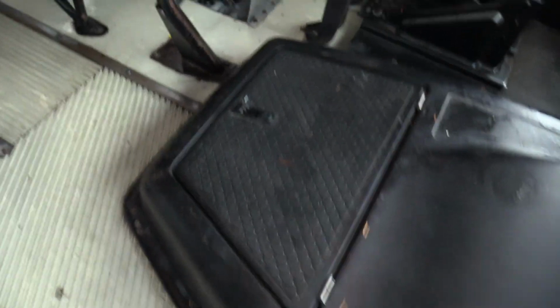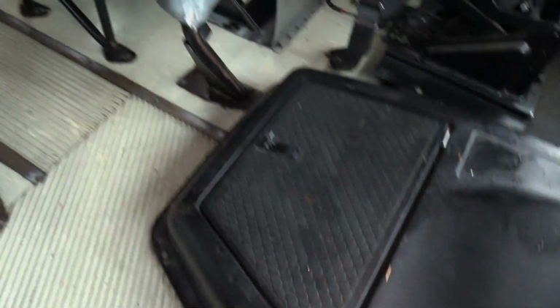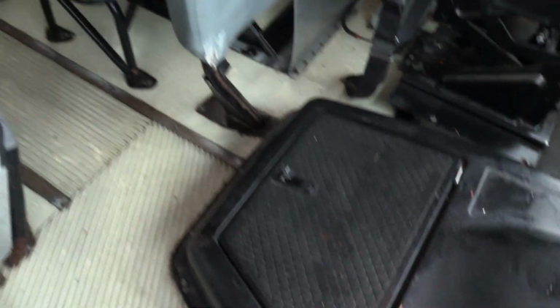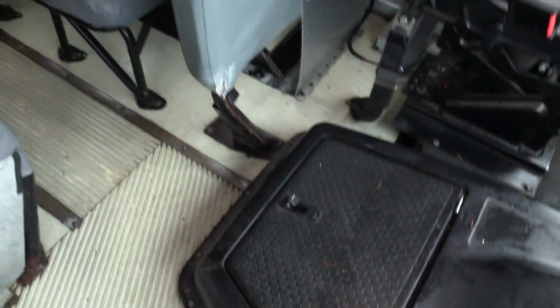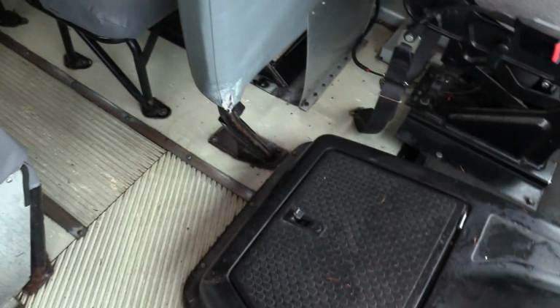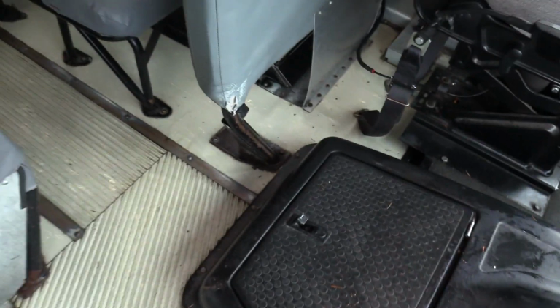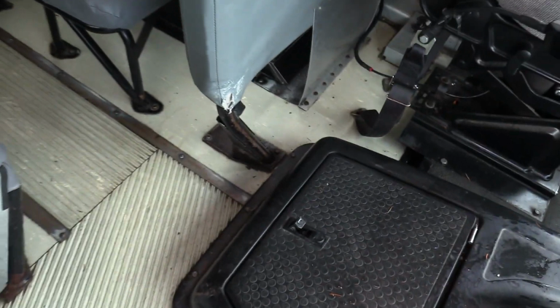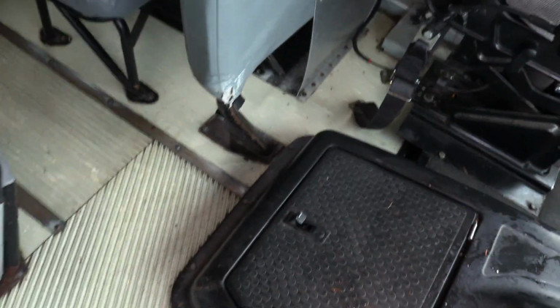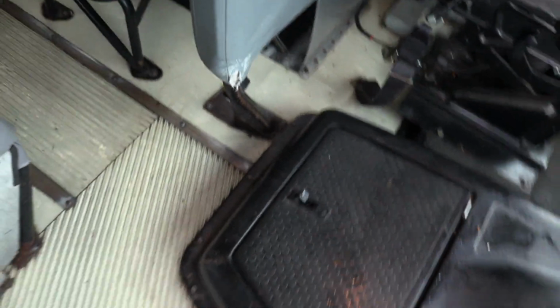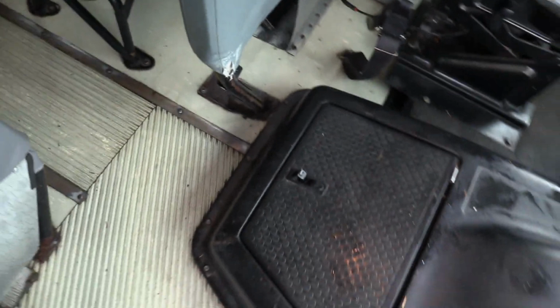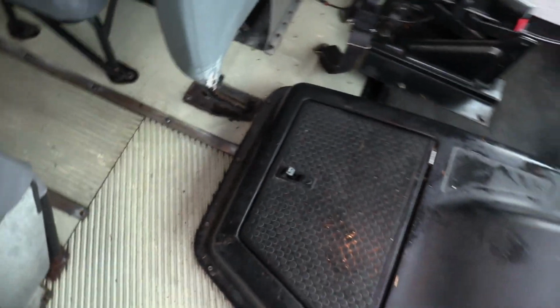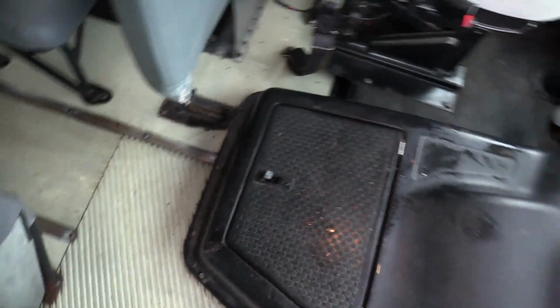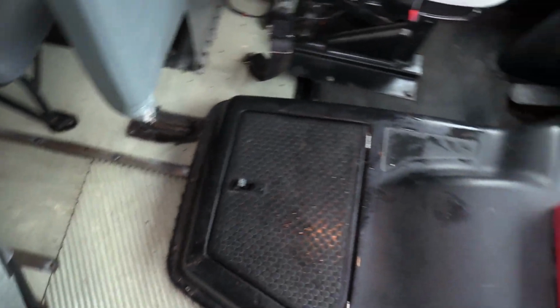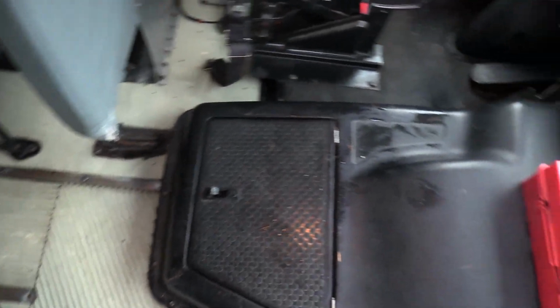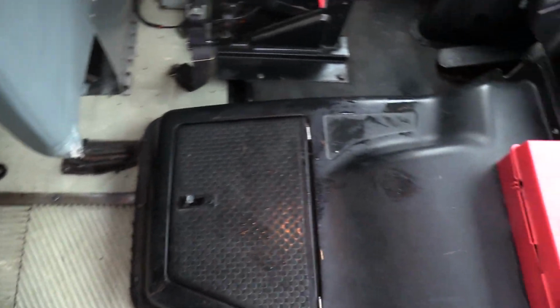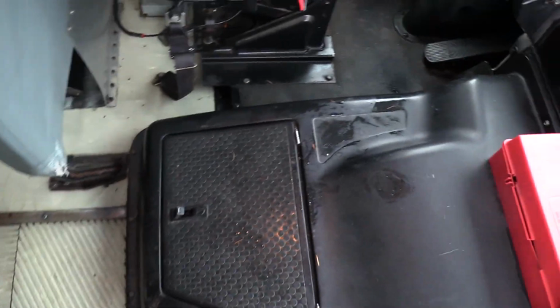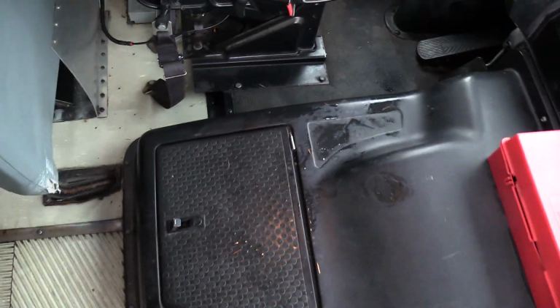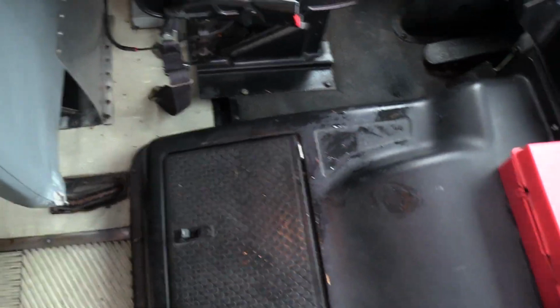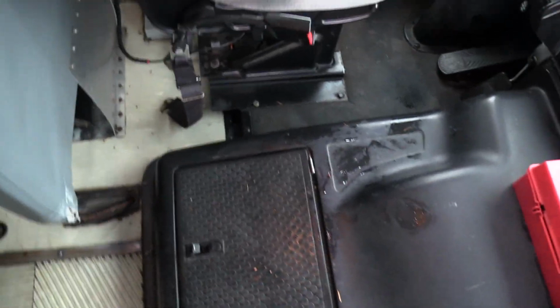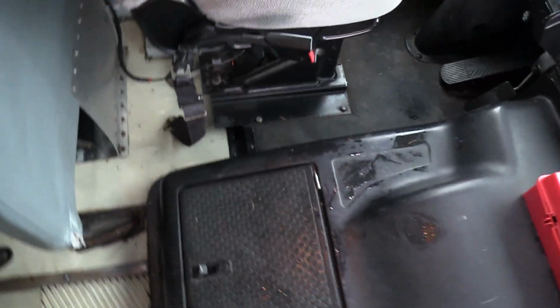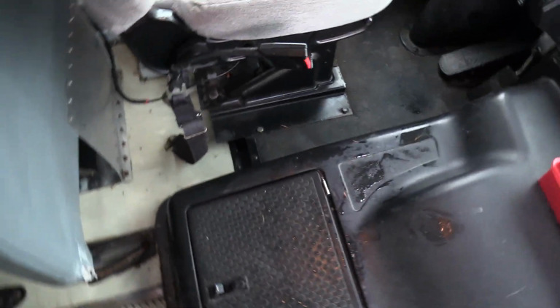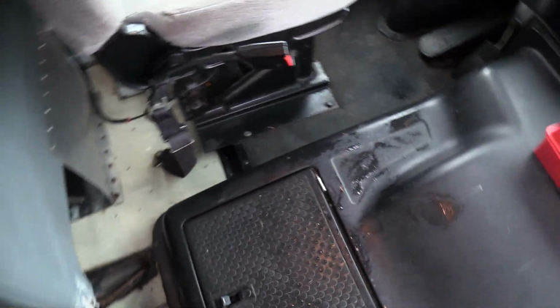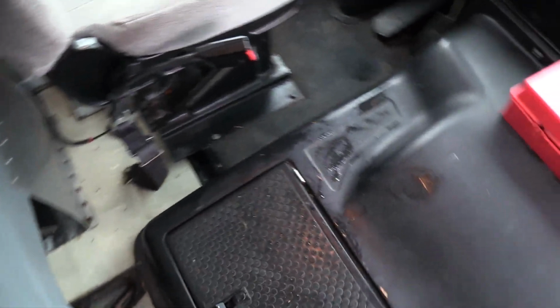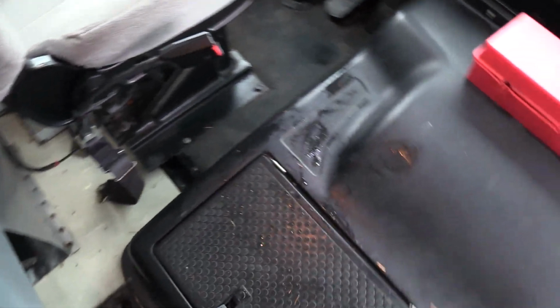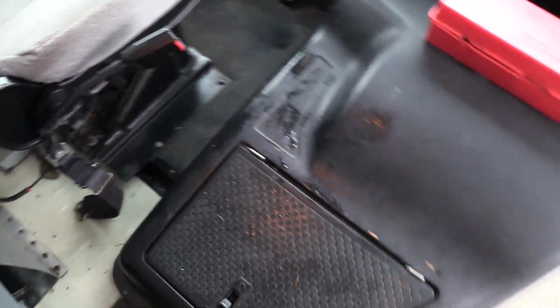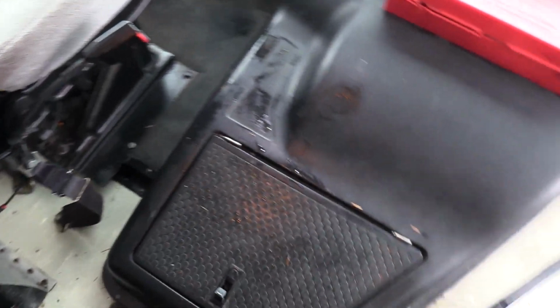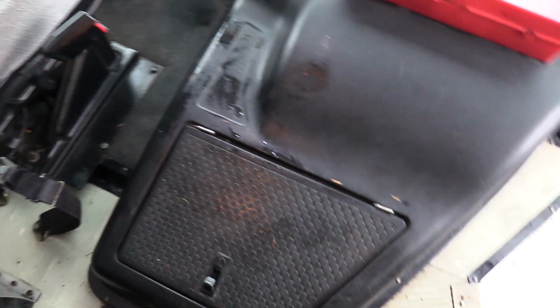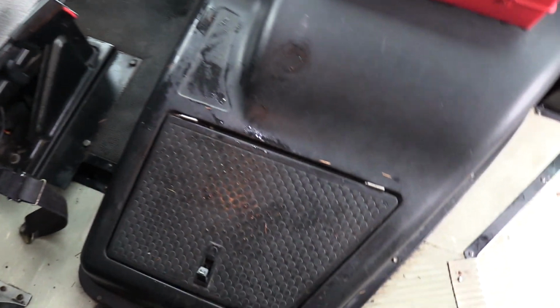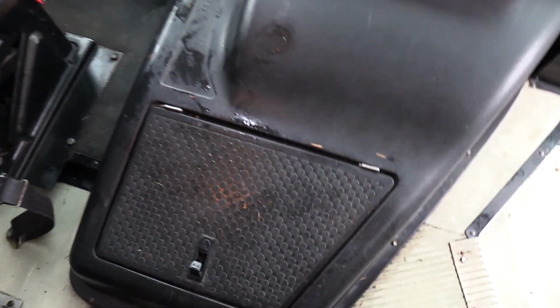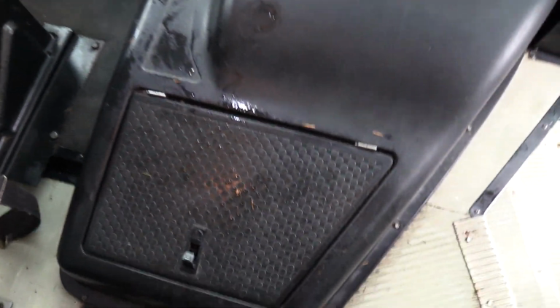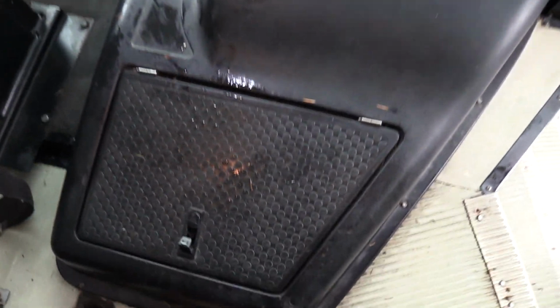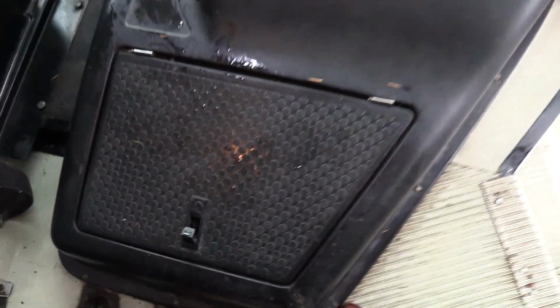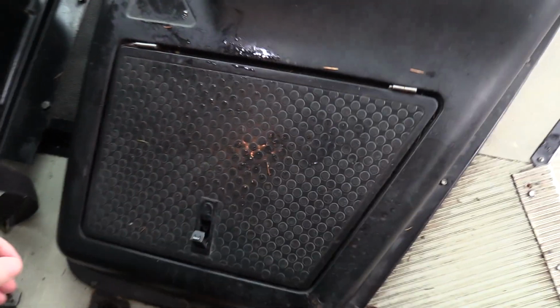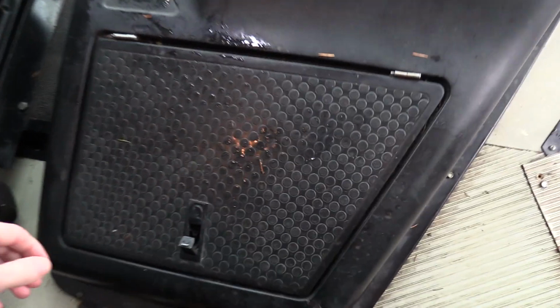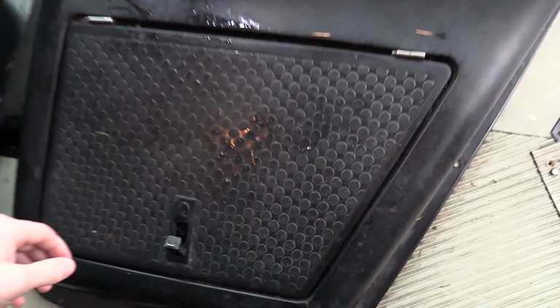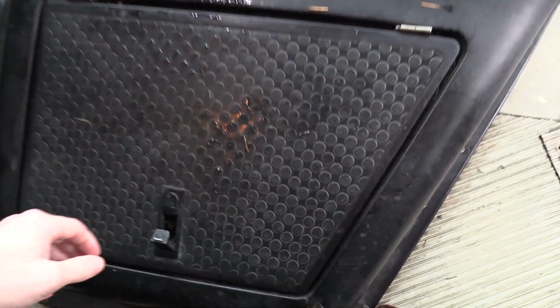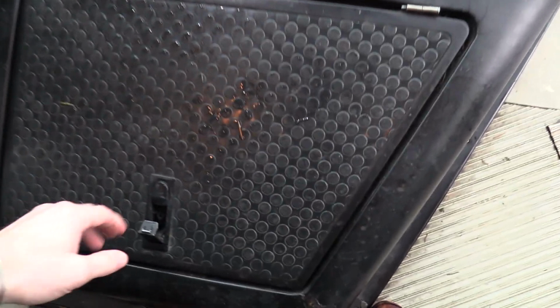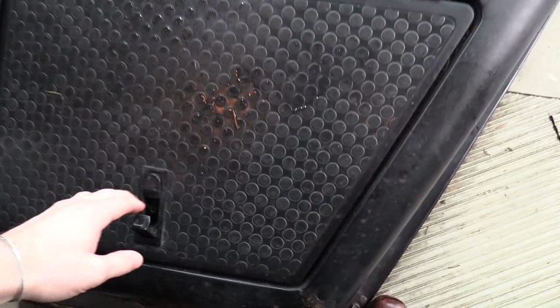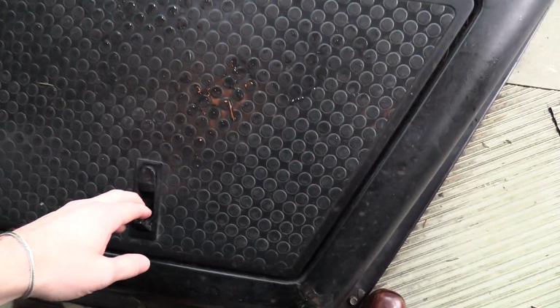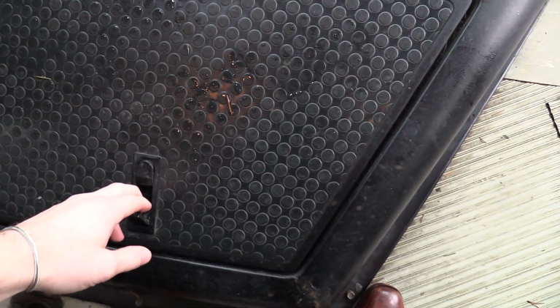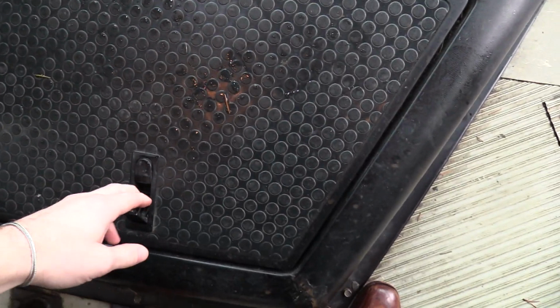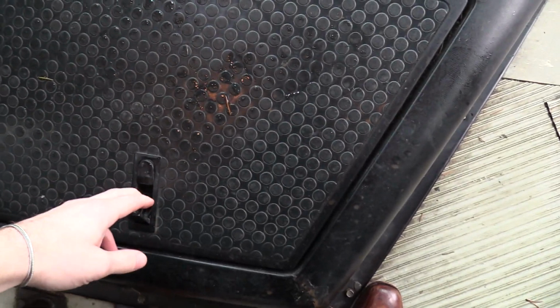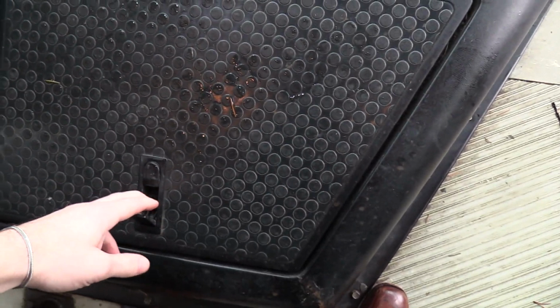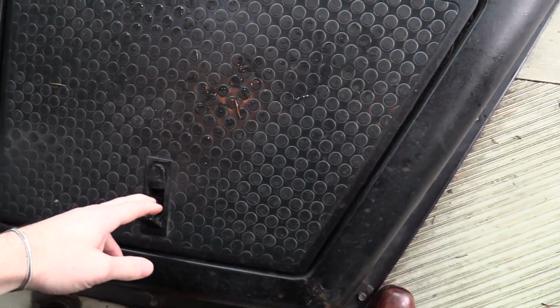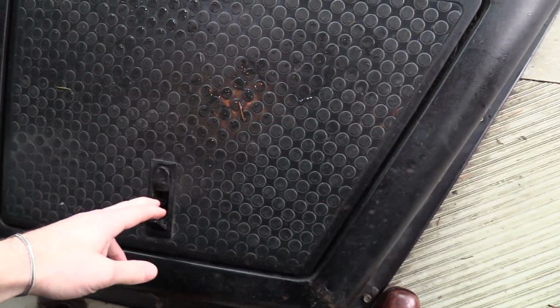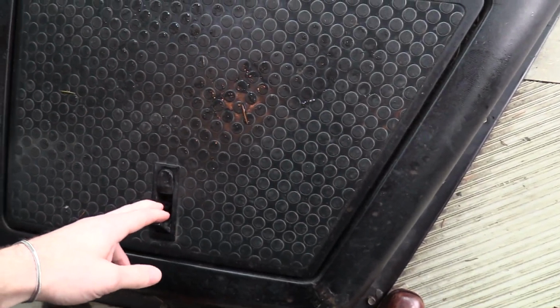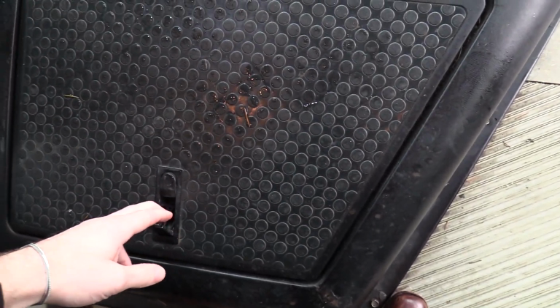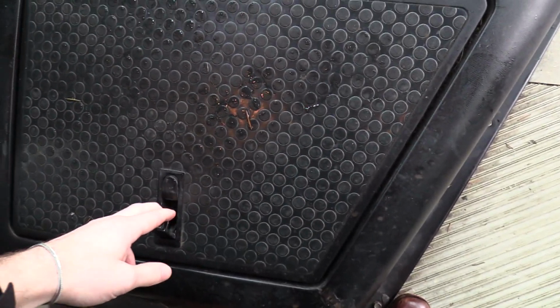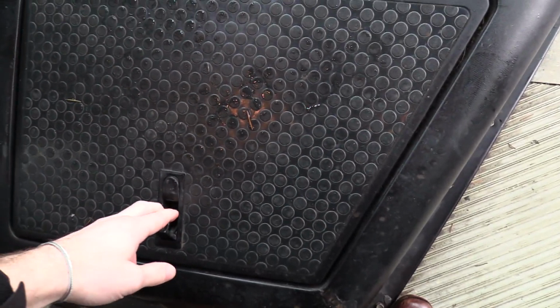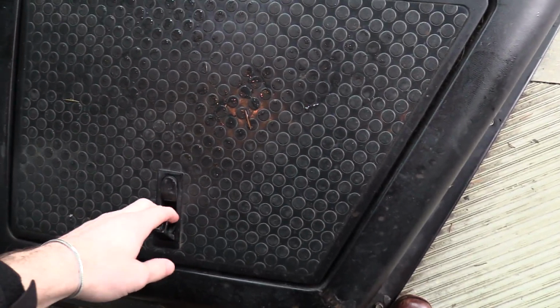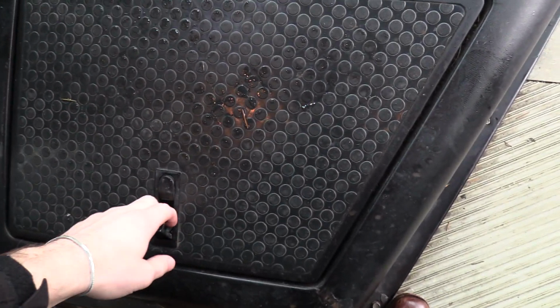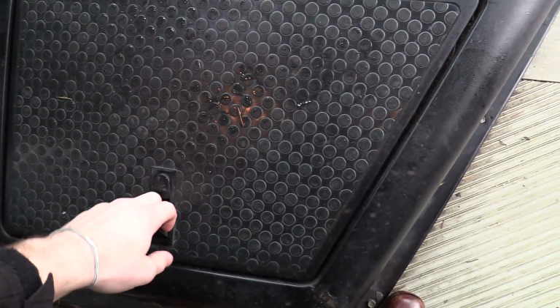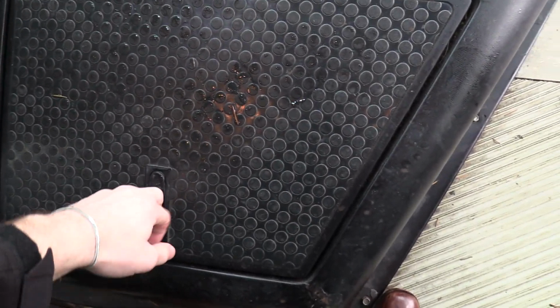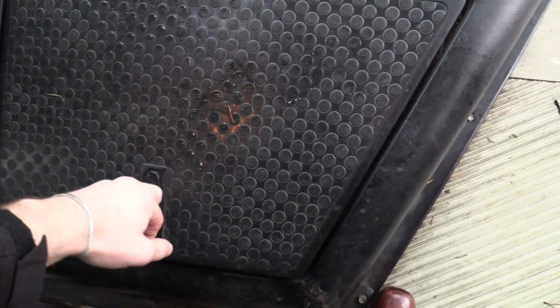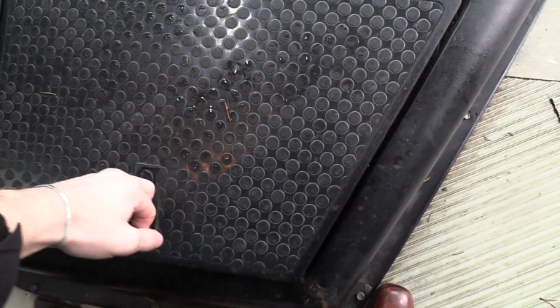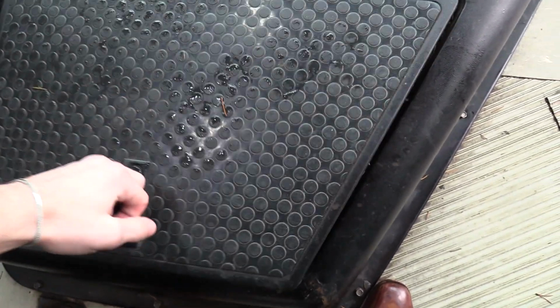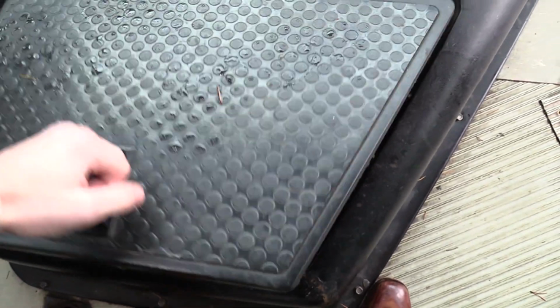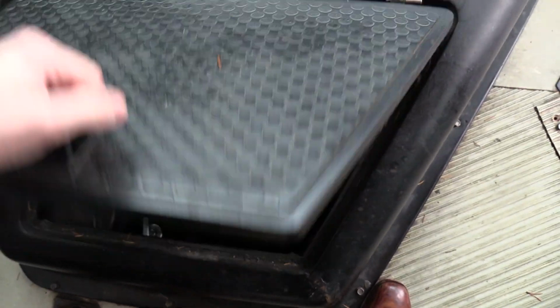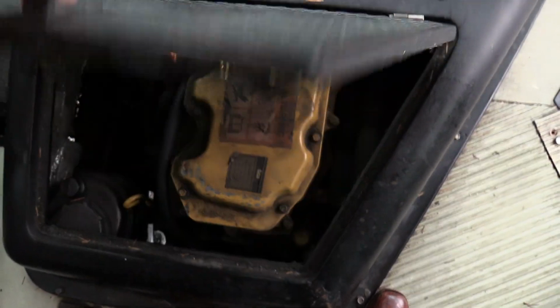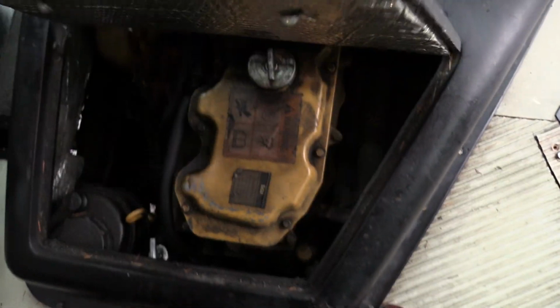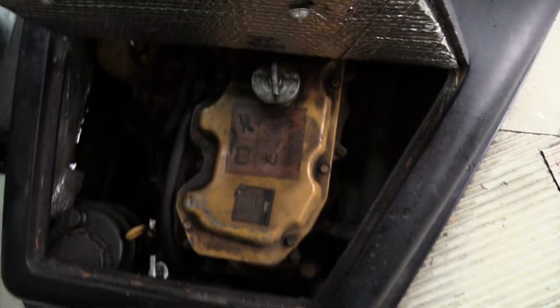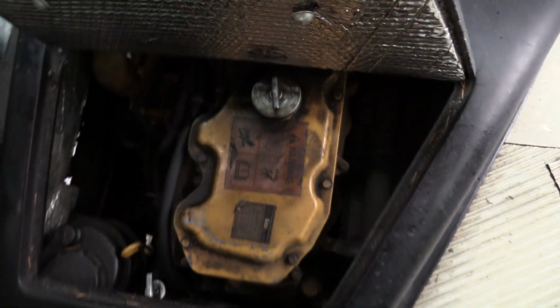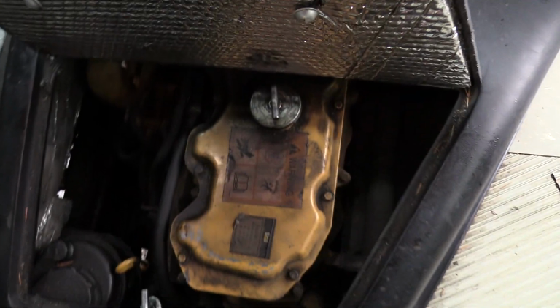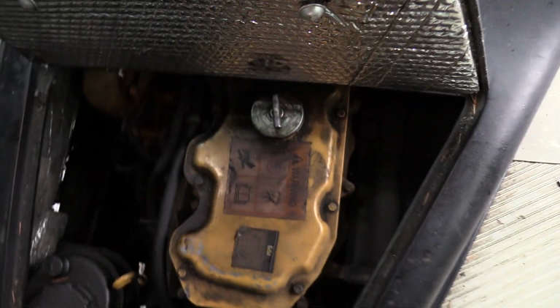This is probably the Cat 3126 turbo diesel engine, and I will give you a shot of underneath as well.